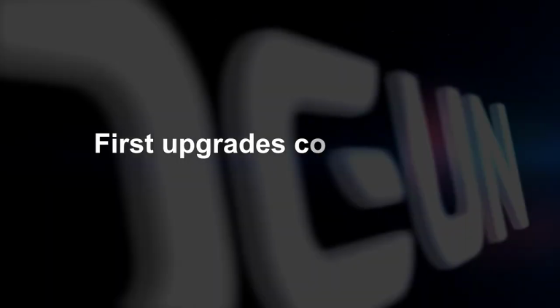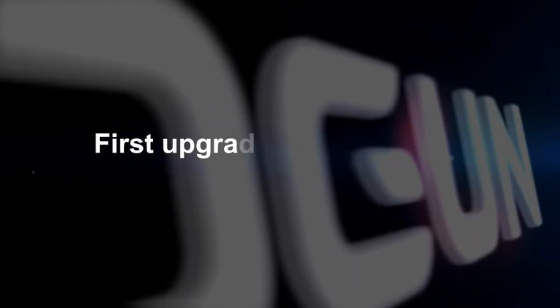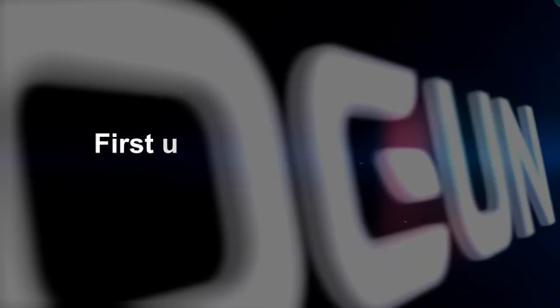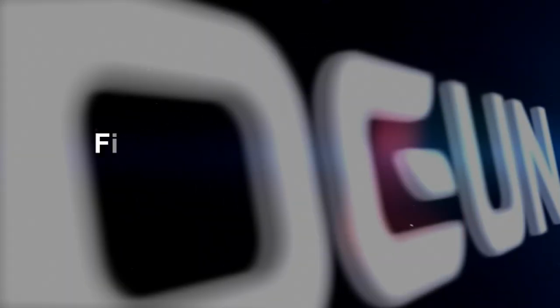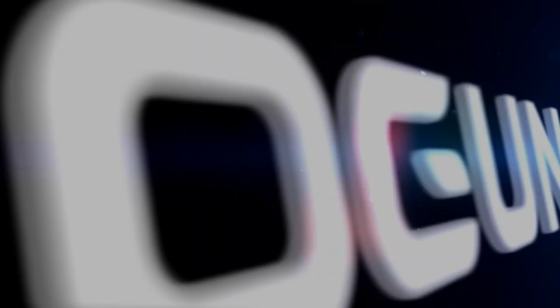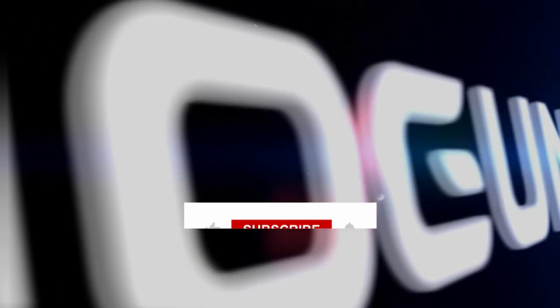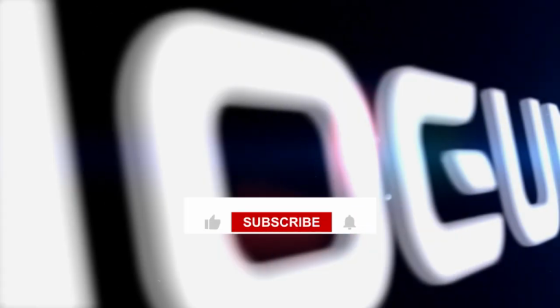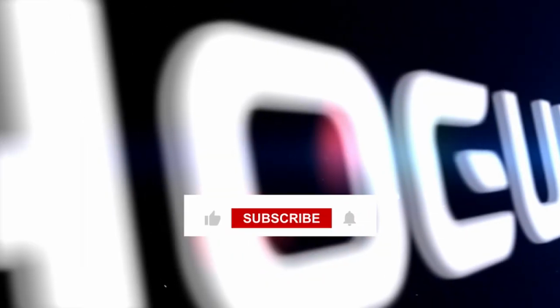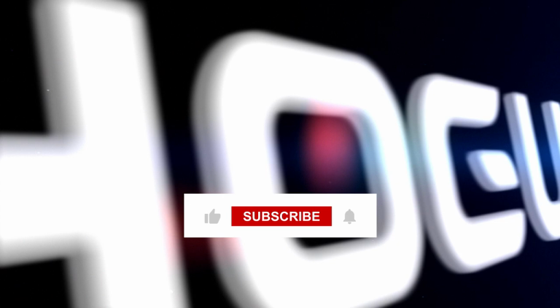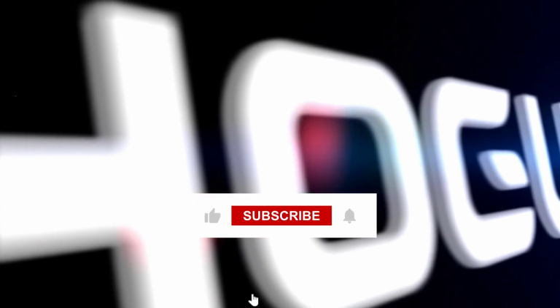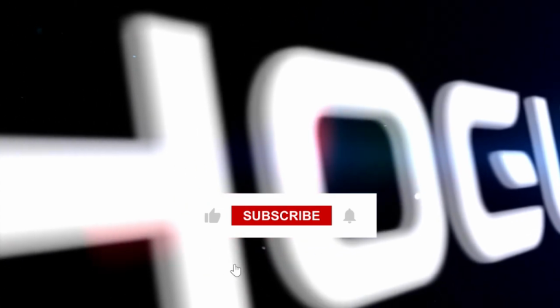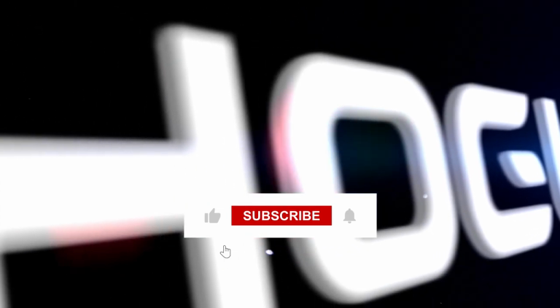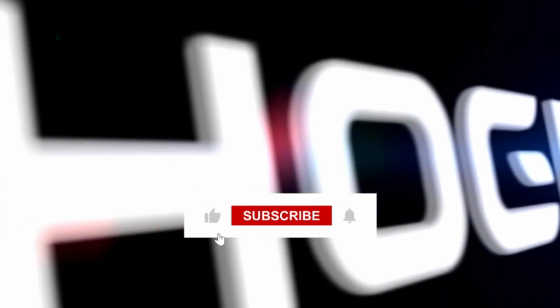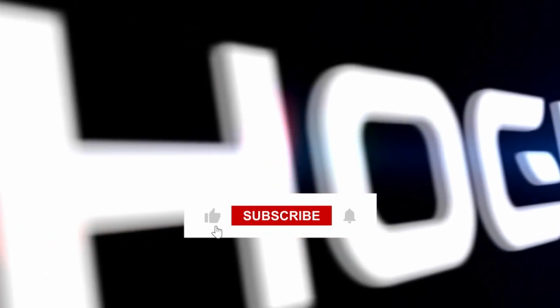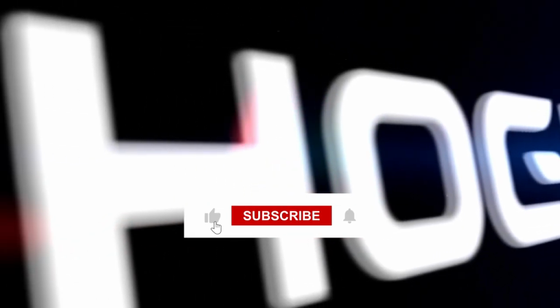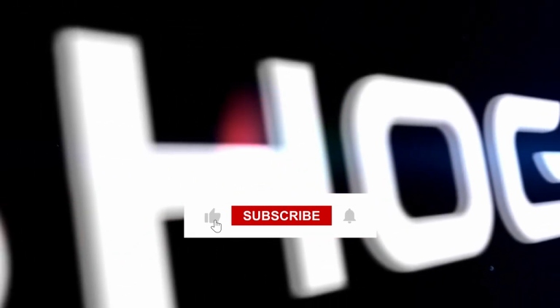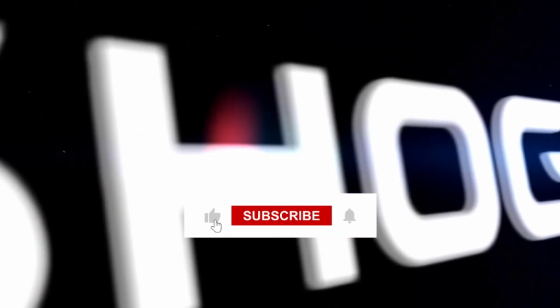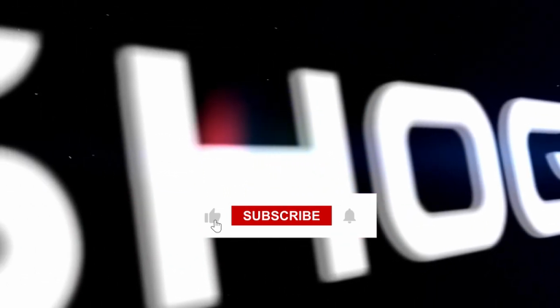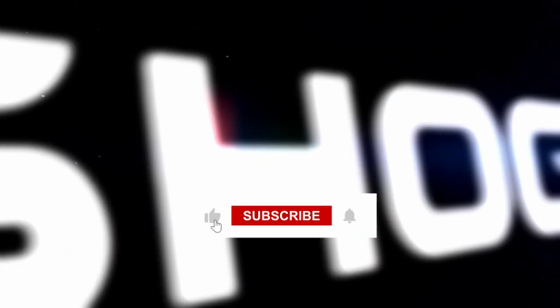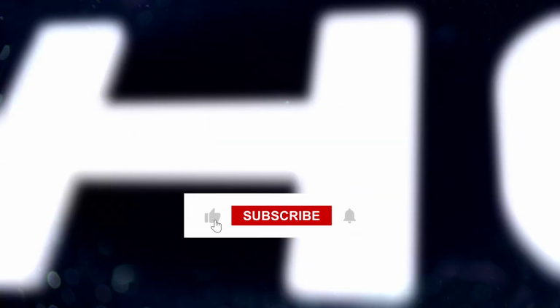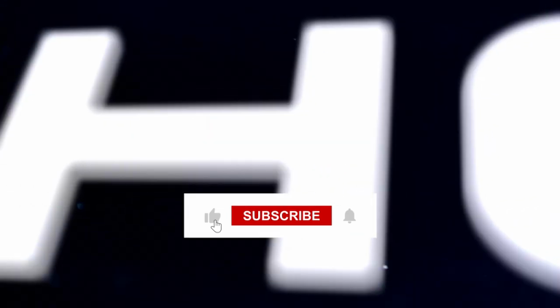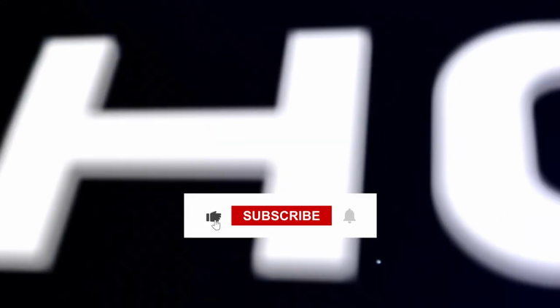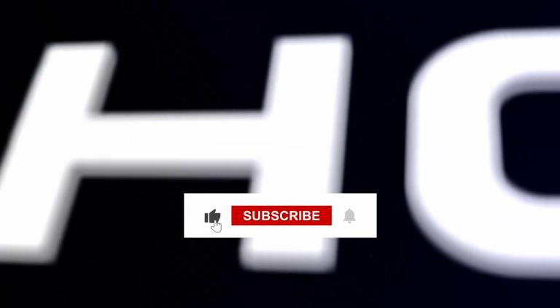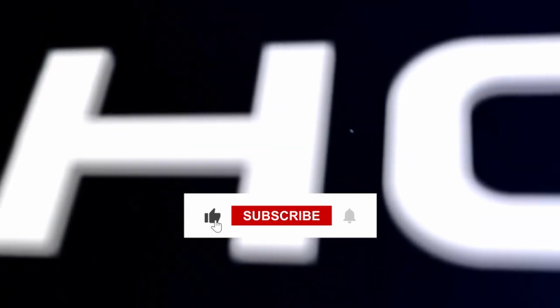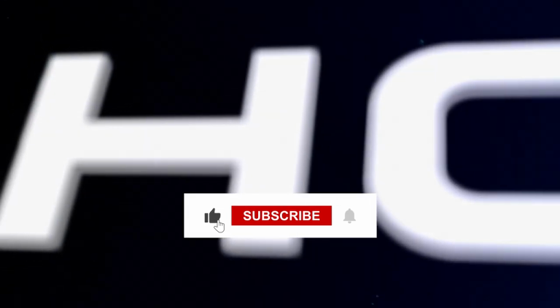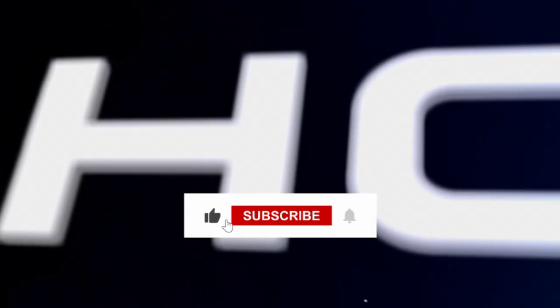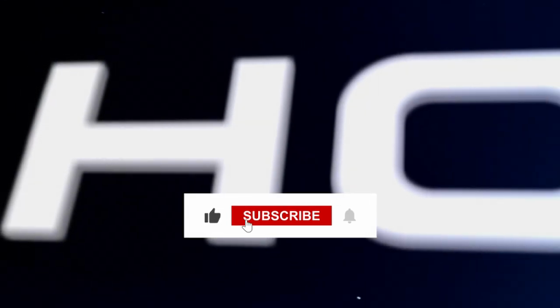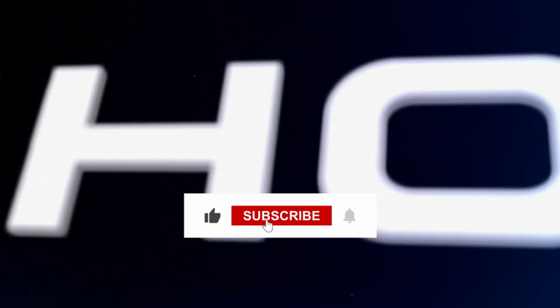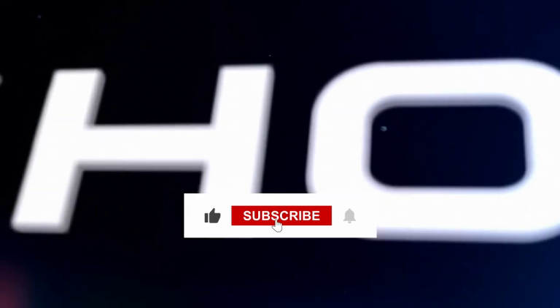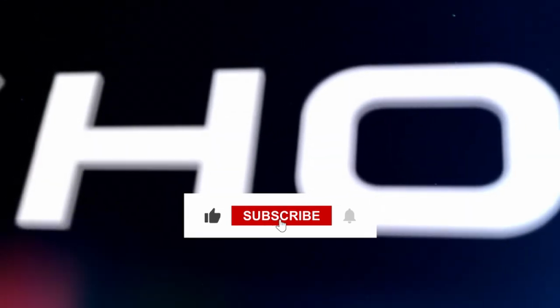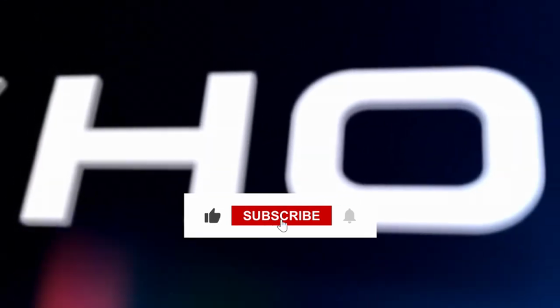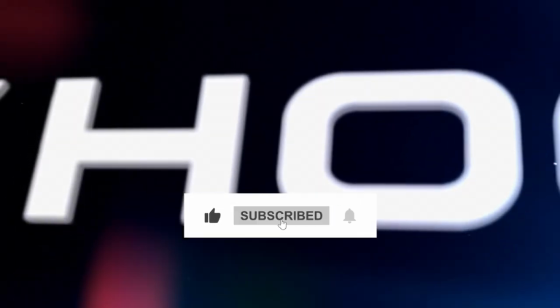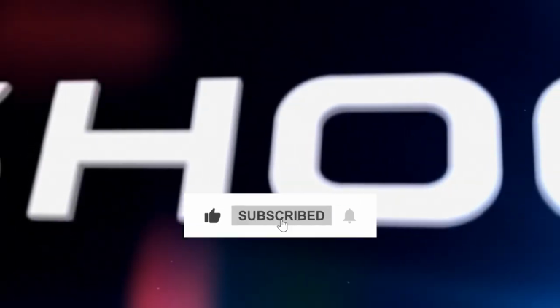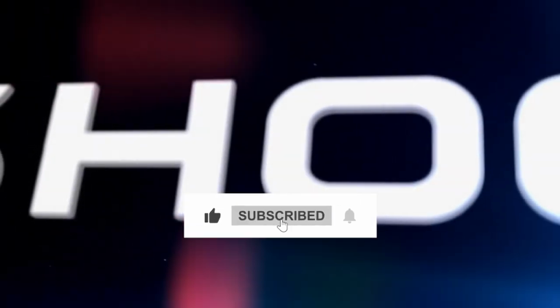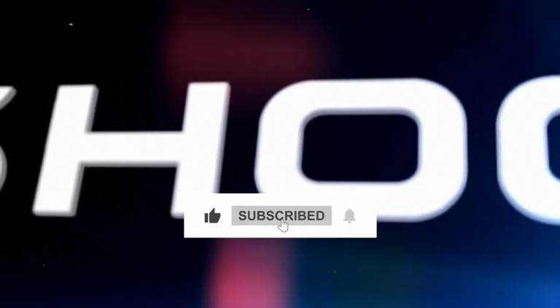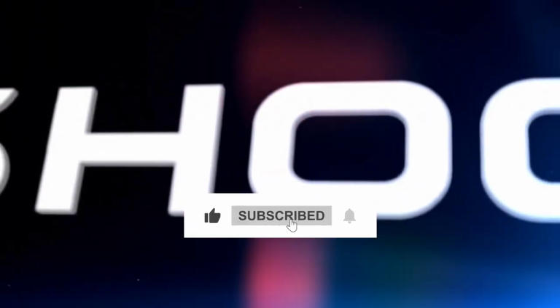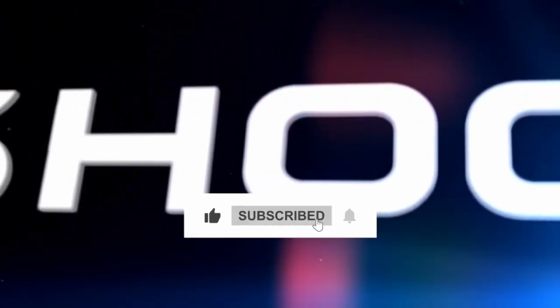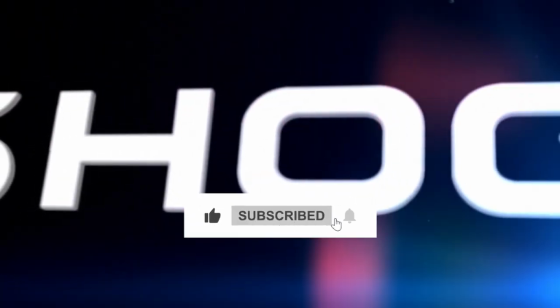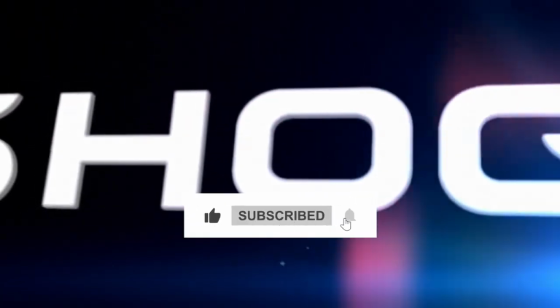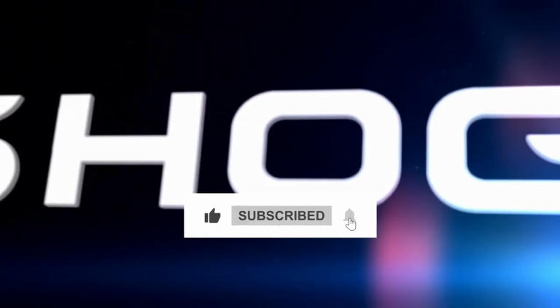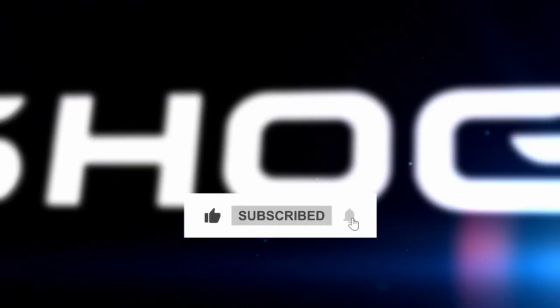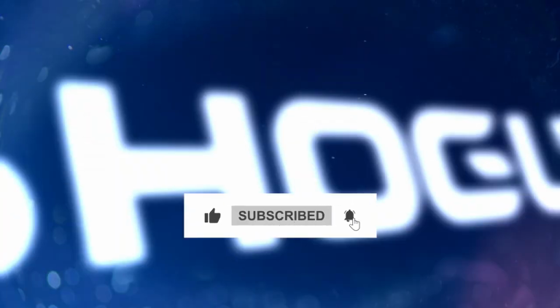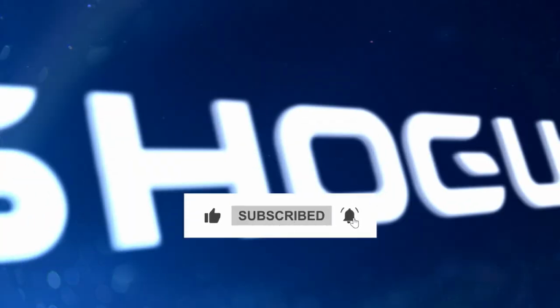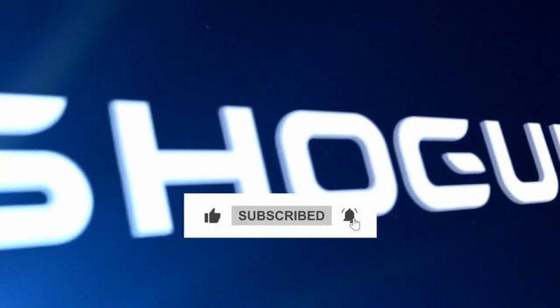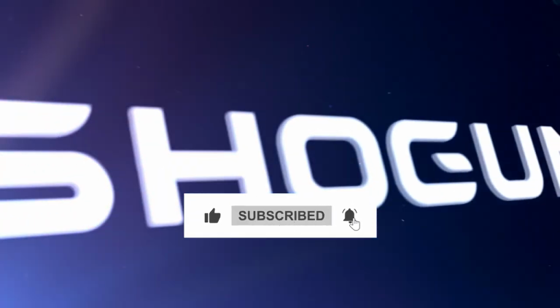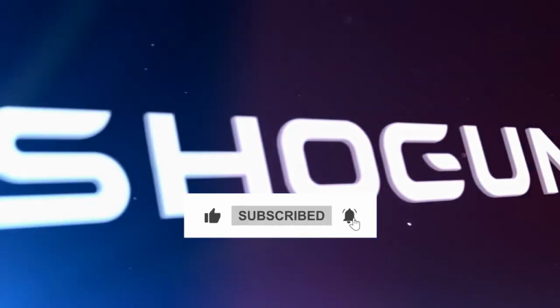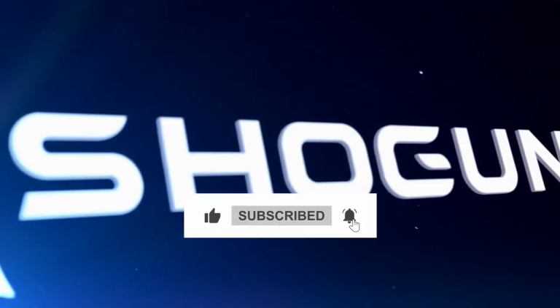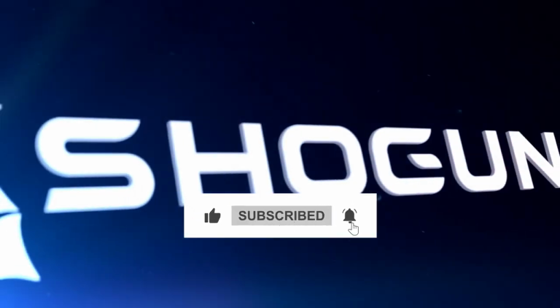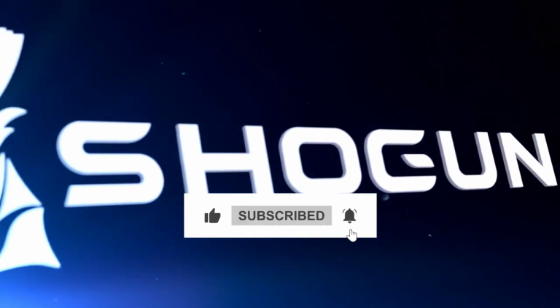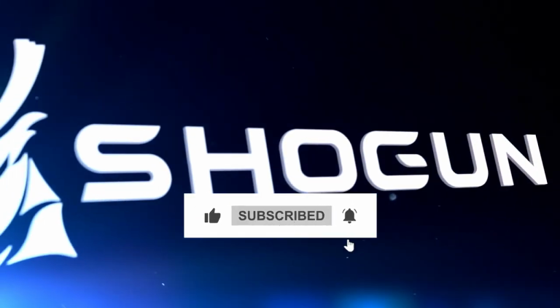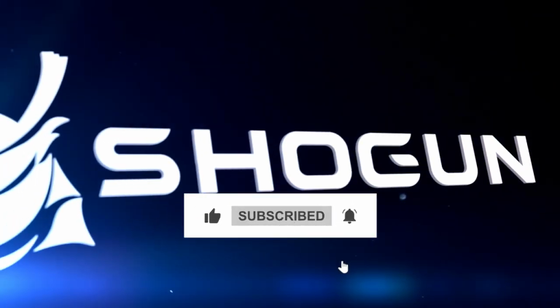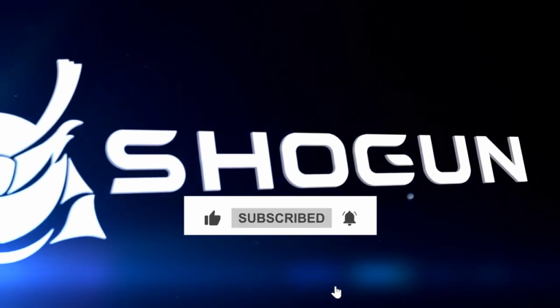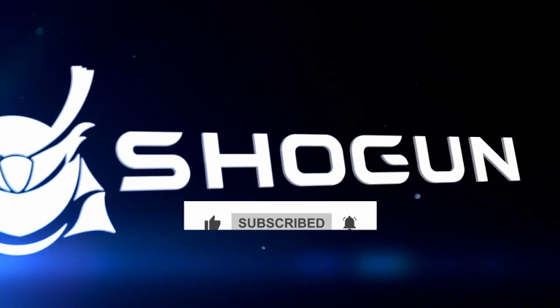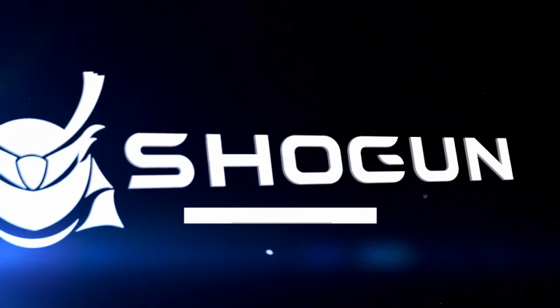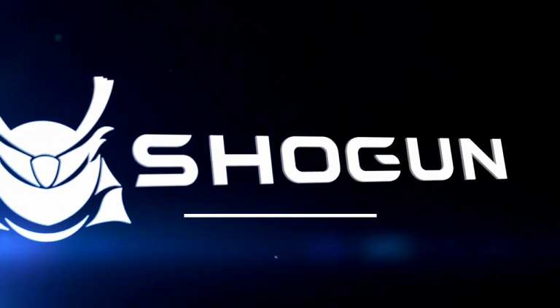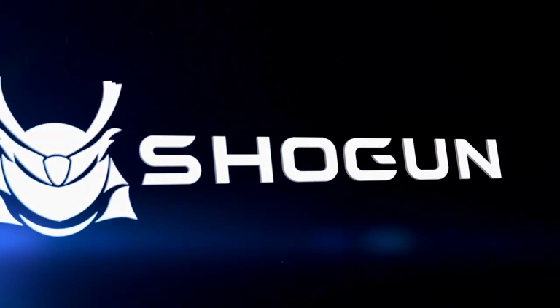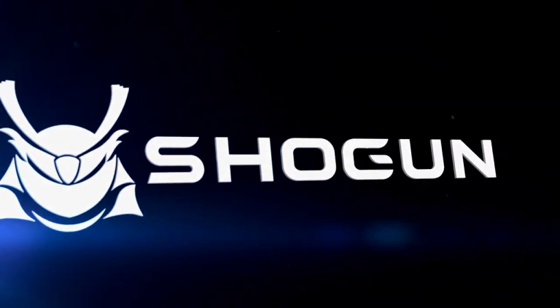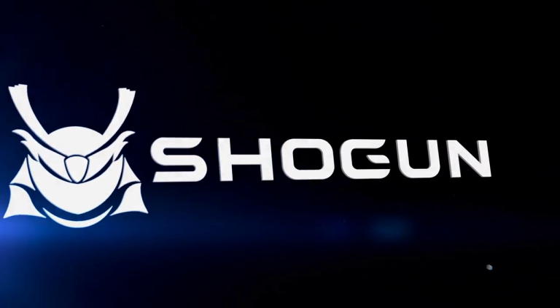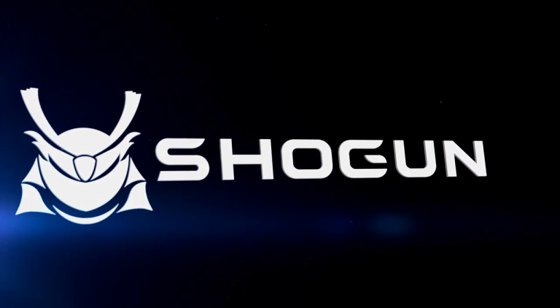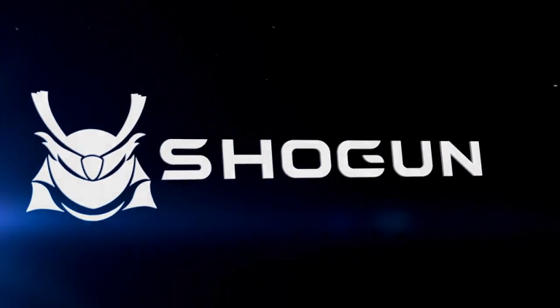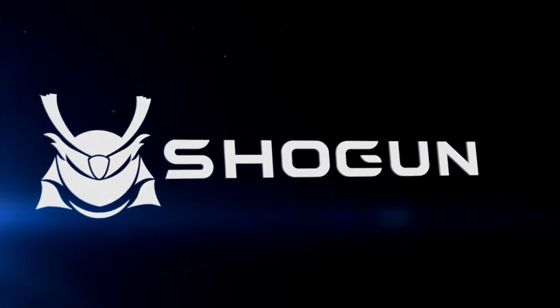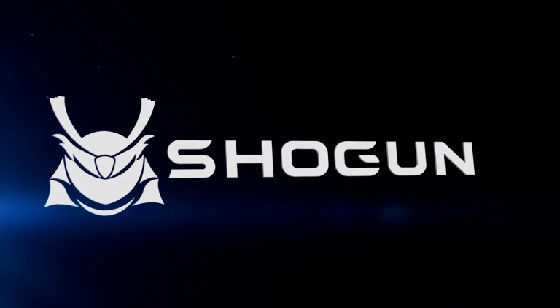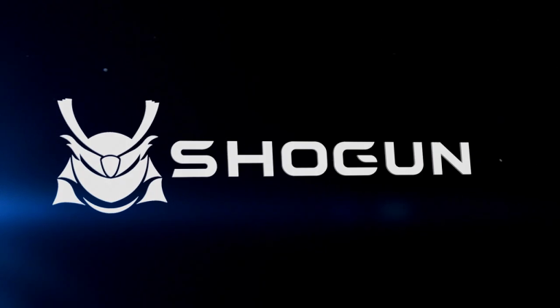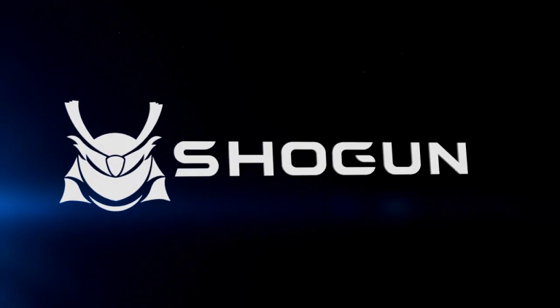Thanks everyone for watching. Please like and subscribe and feel free to leave a comment down below. Stay tuned for the next video.